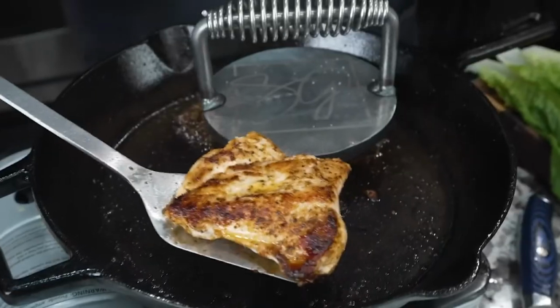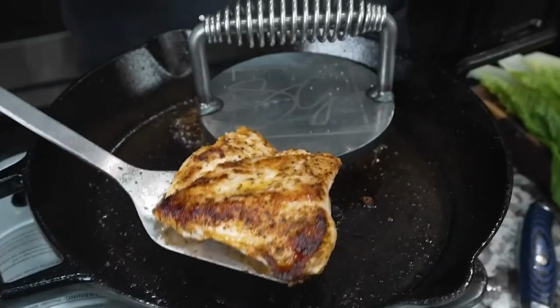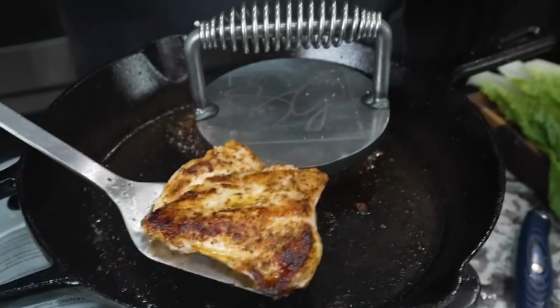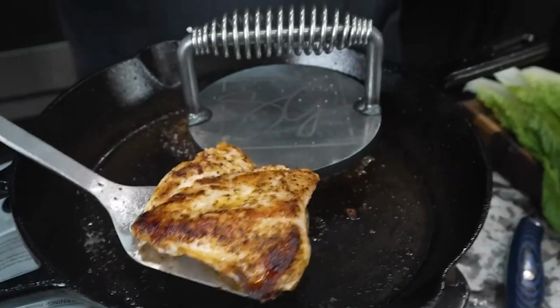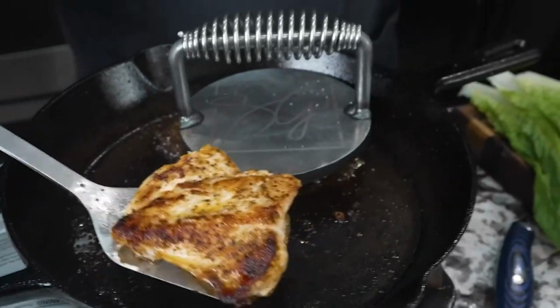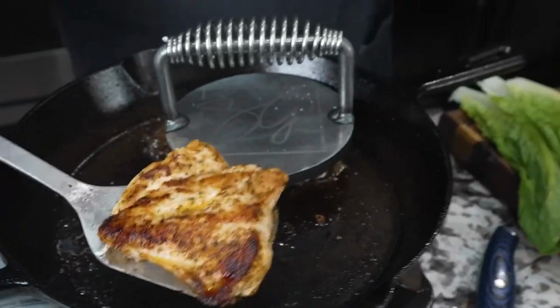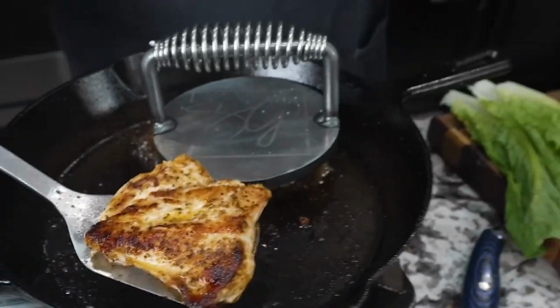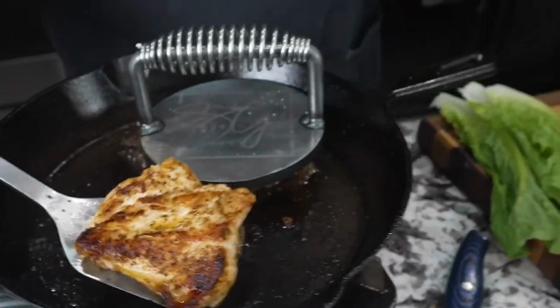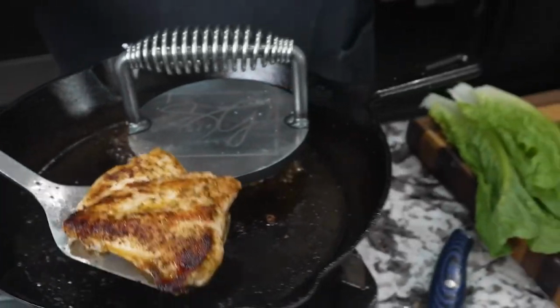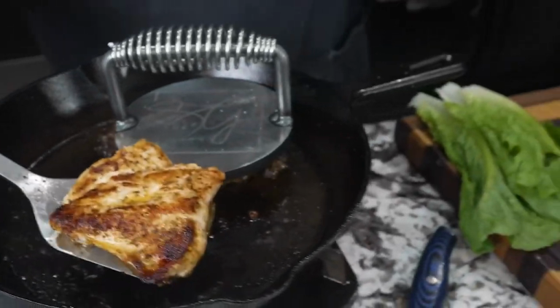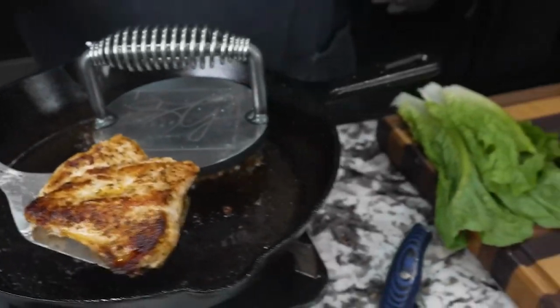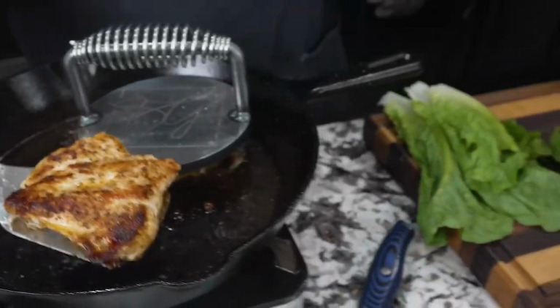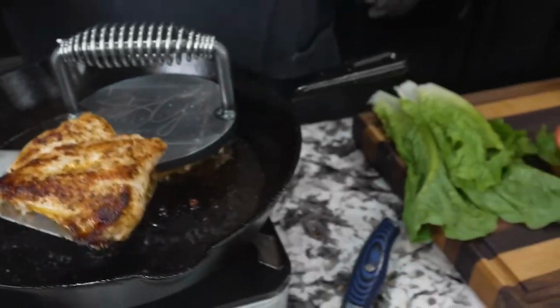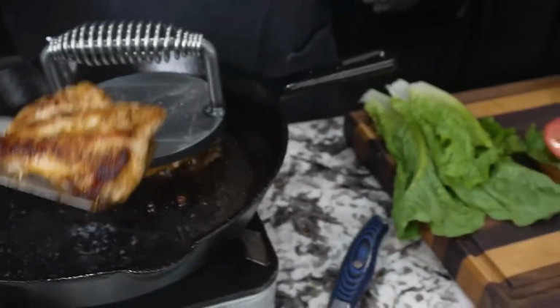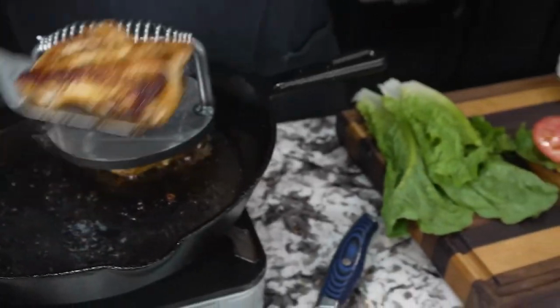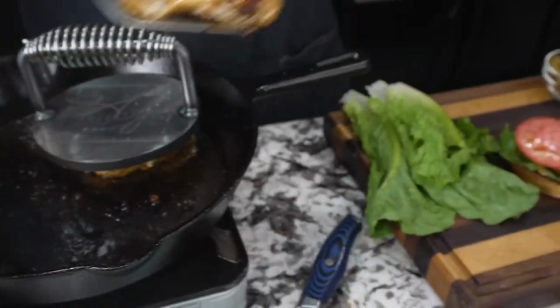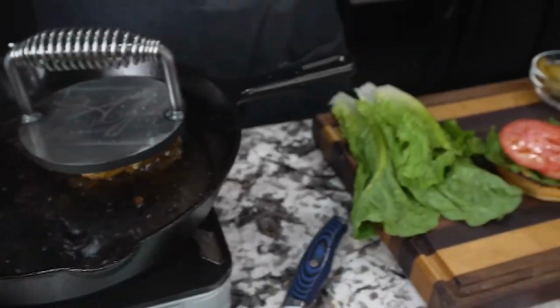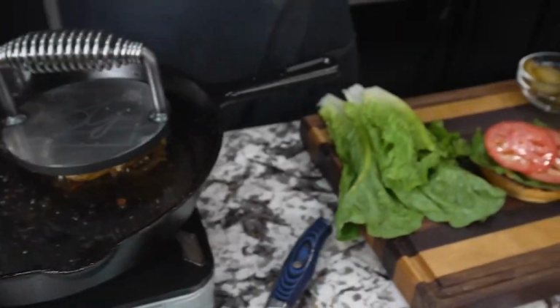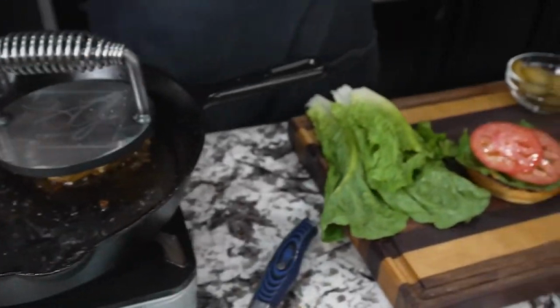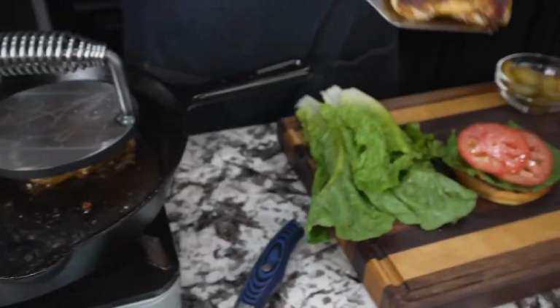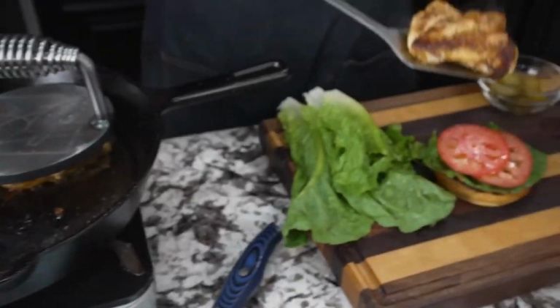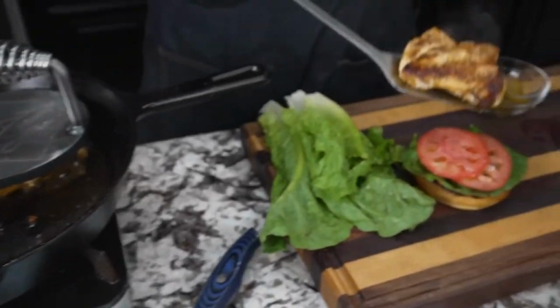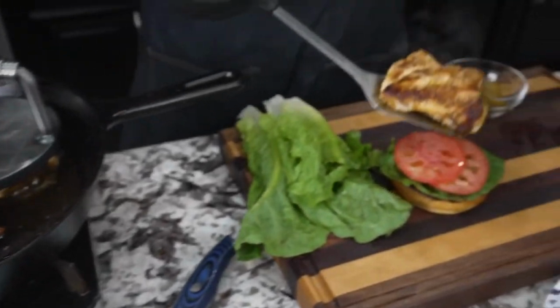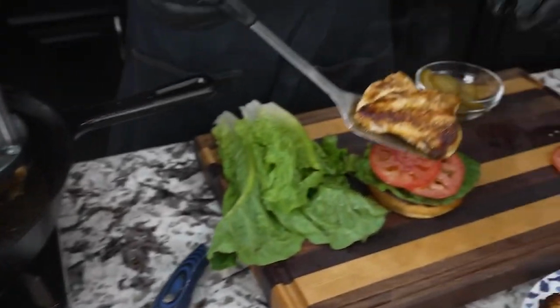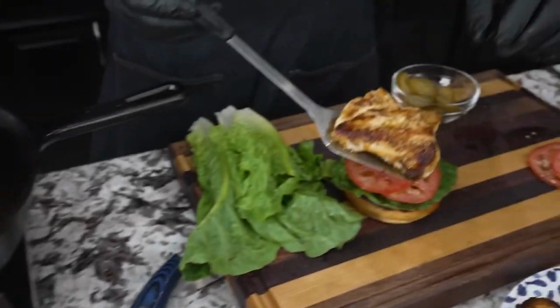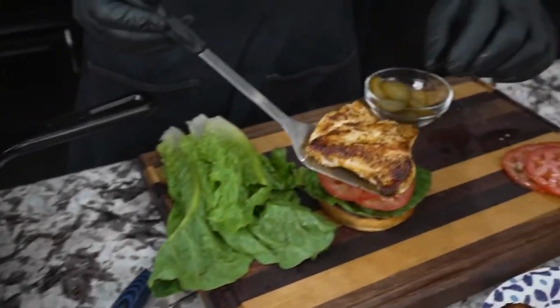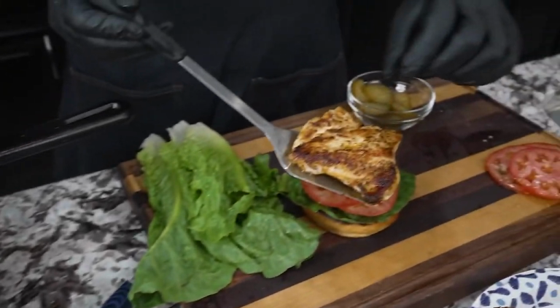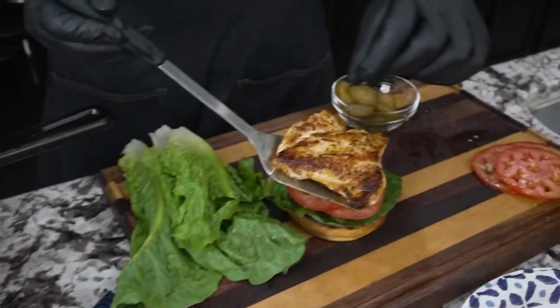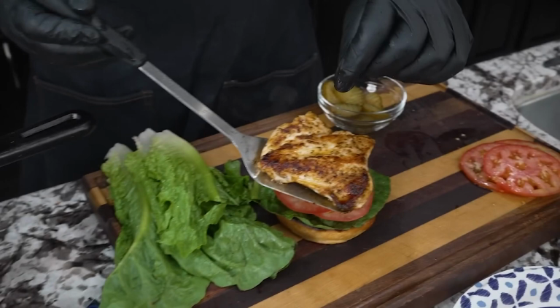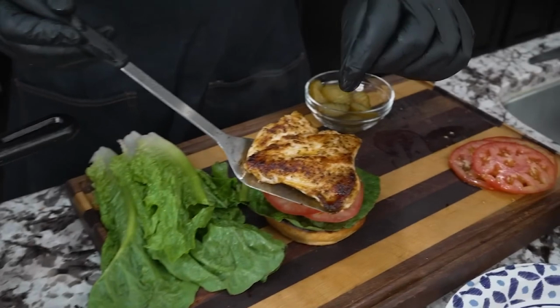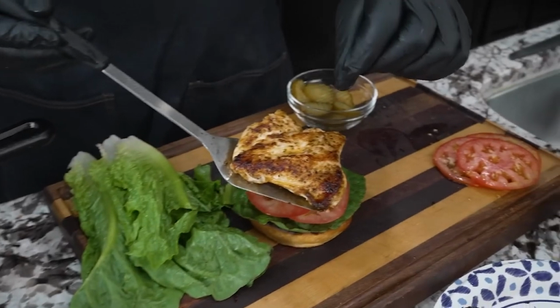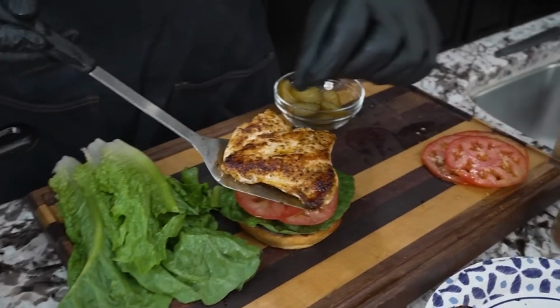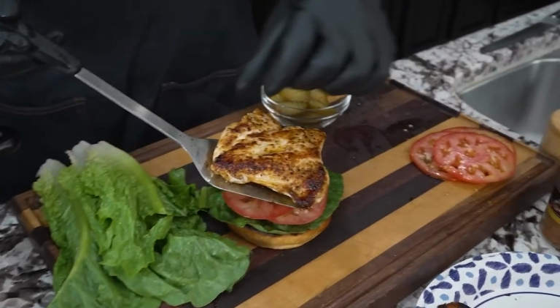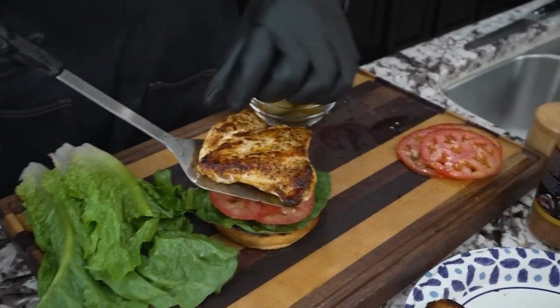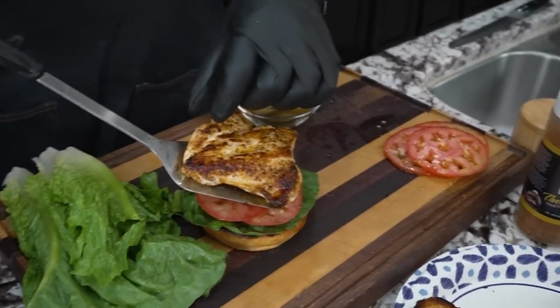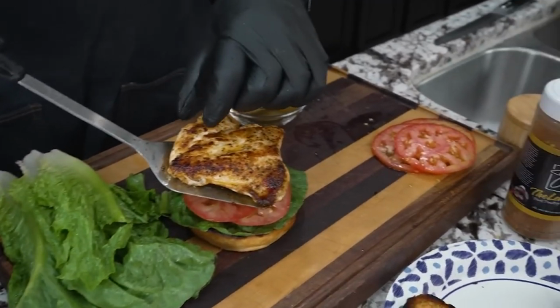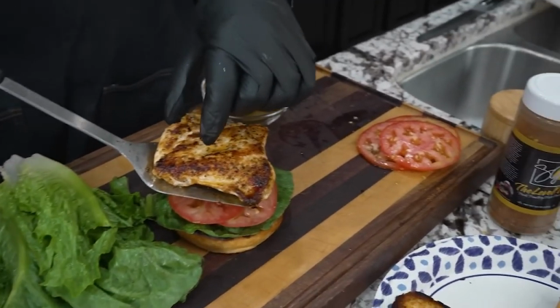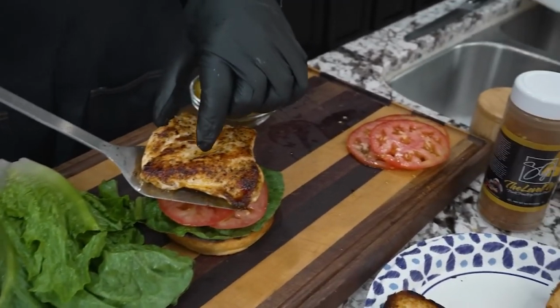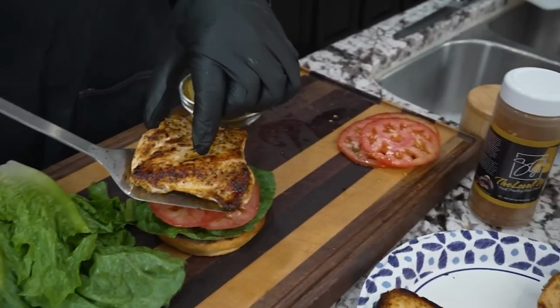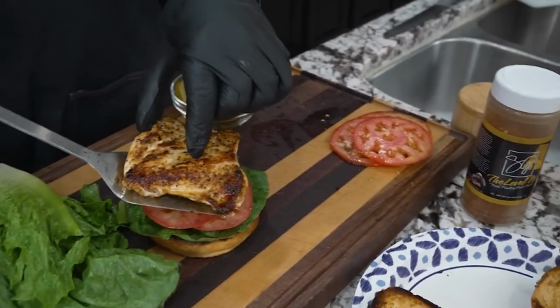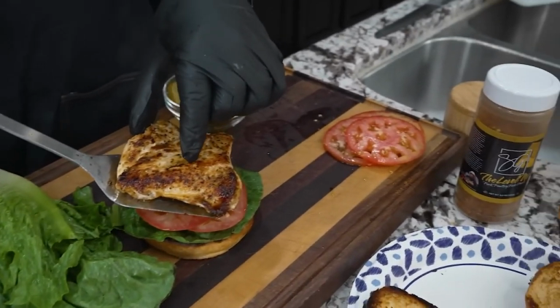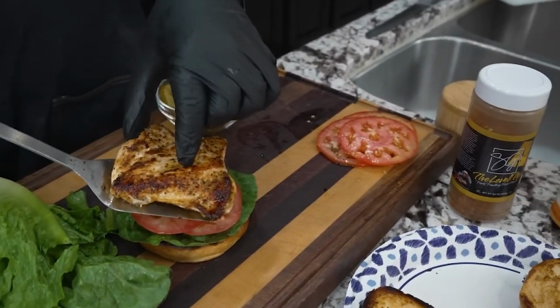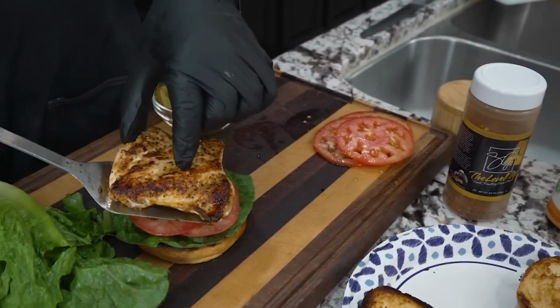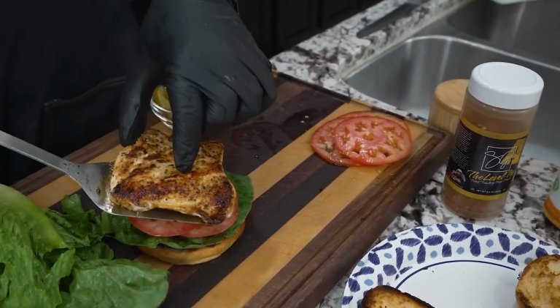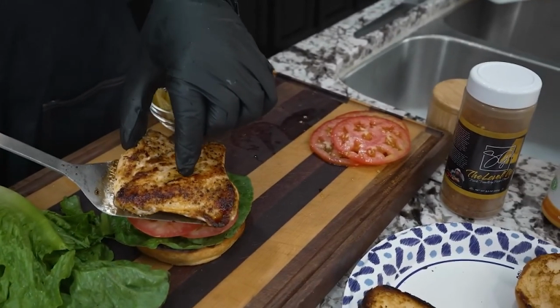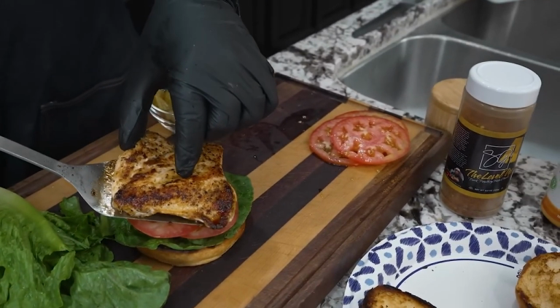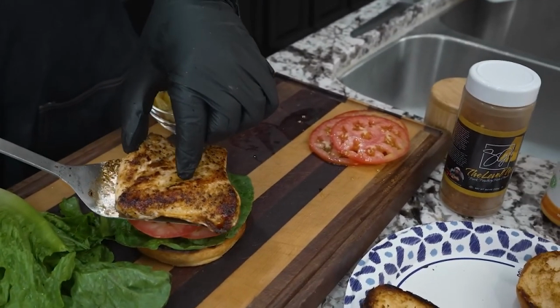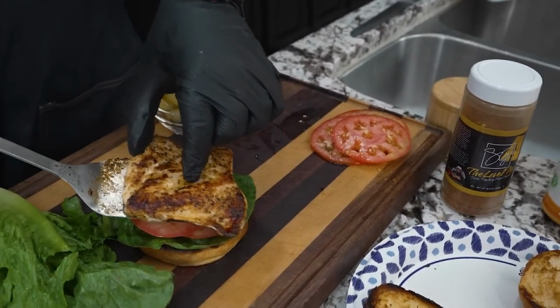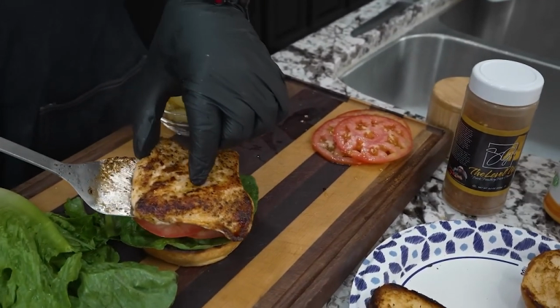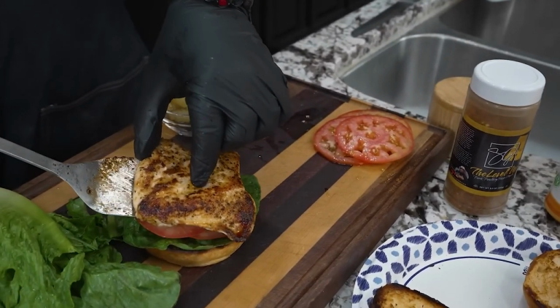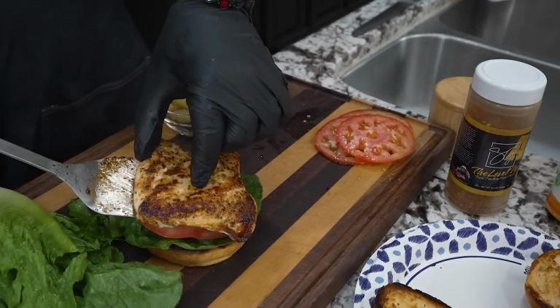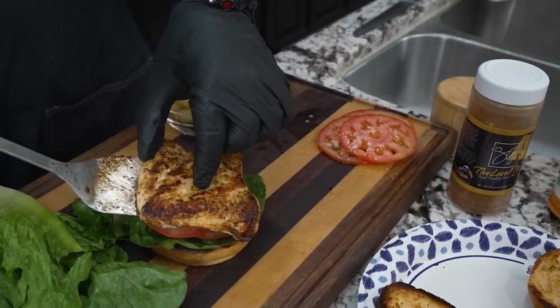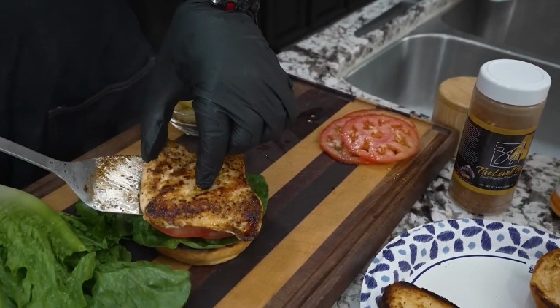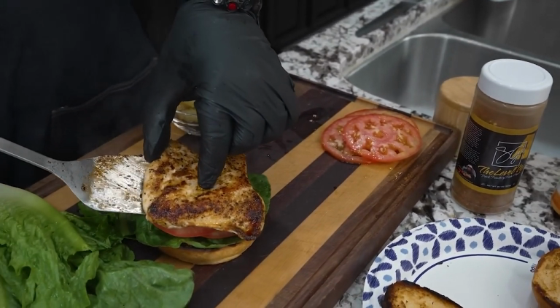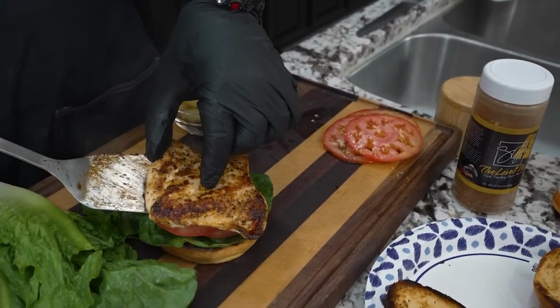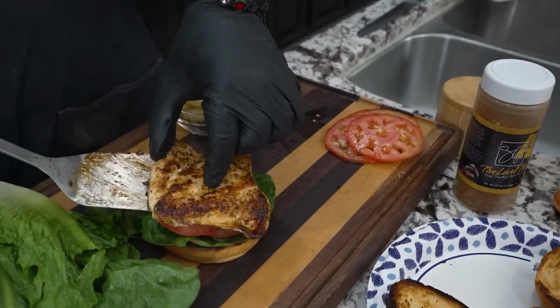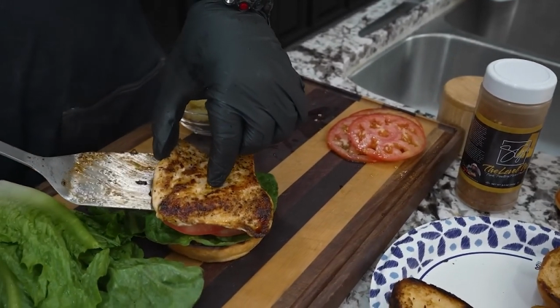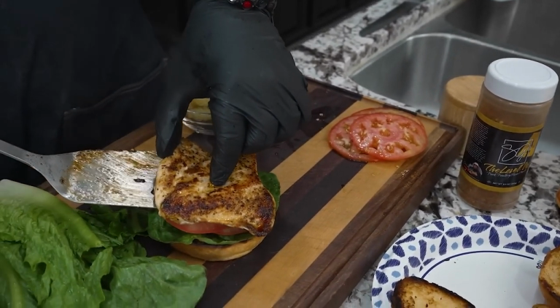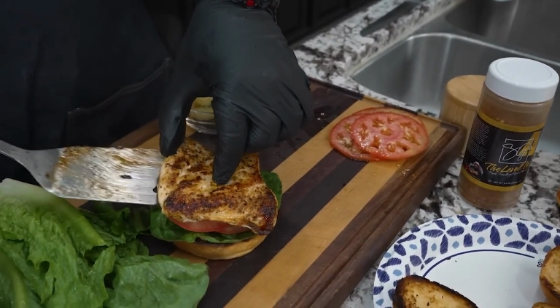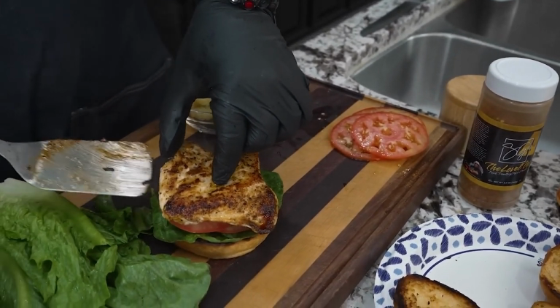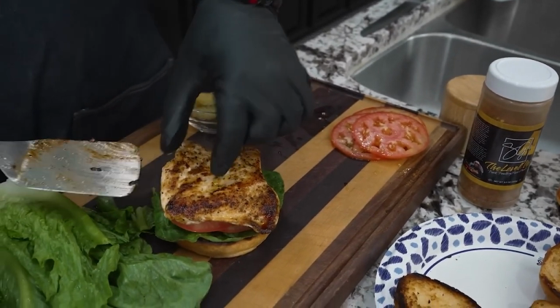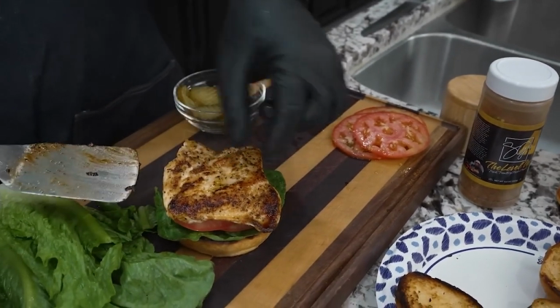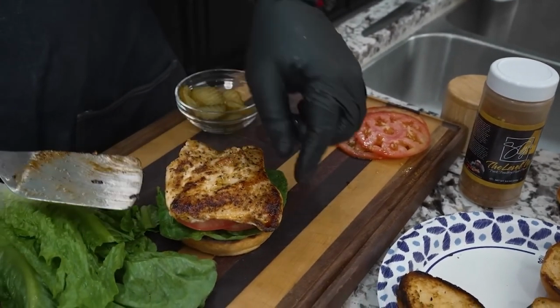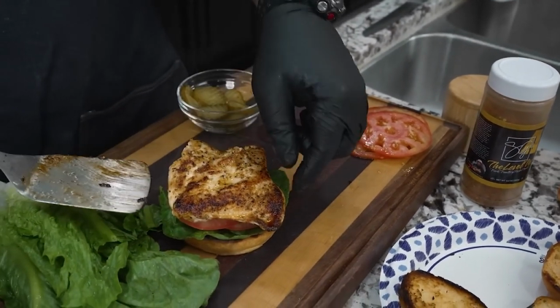I like to heat up my chicken for a few minutes before I put it on the bun. Add any sauces you like at this time and enjoy.